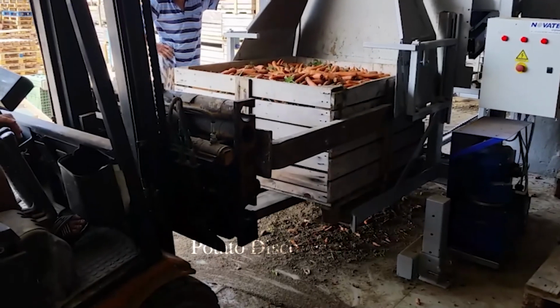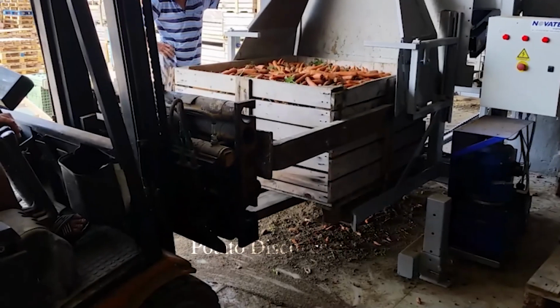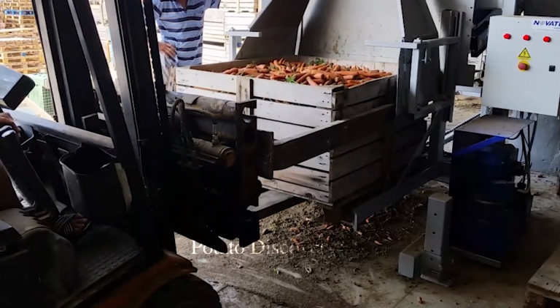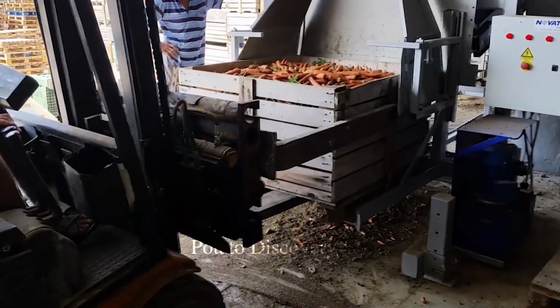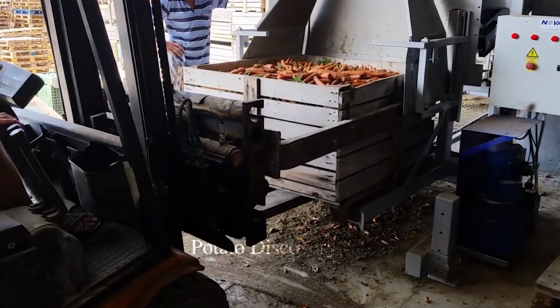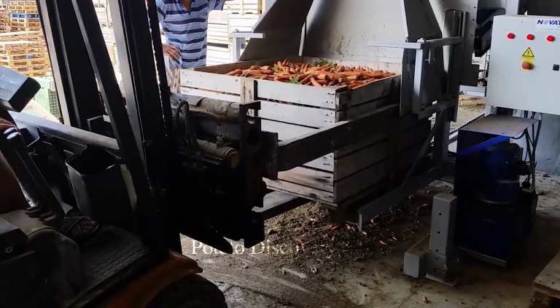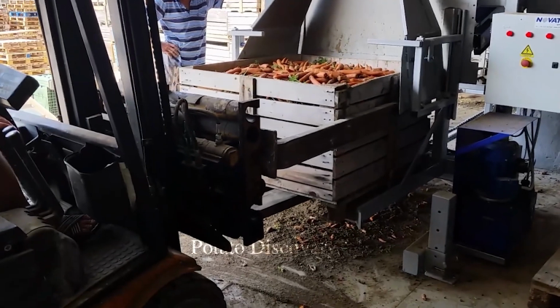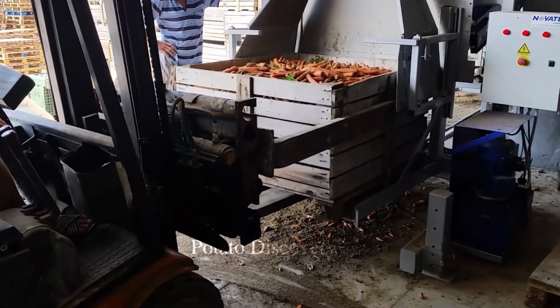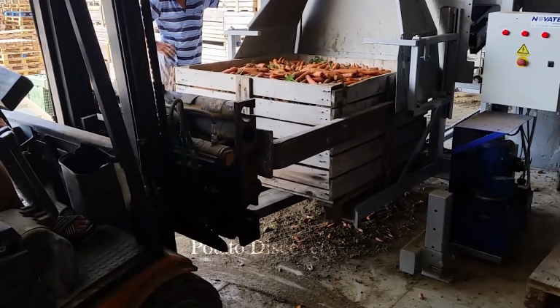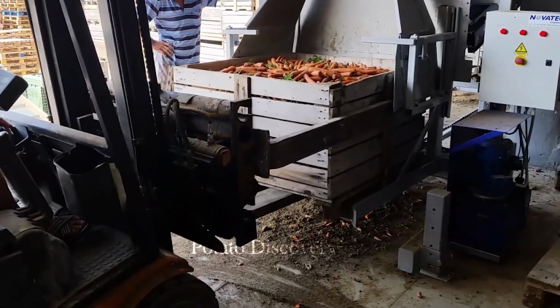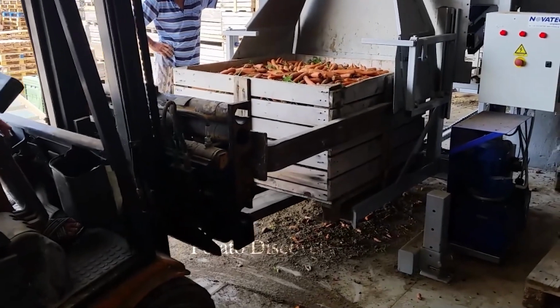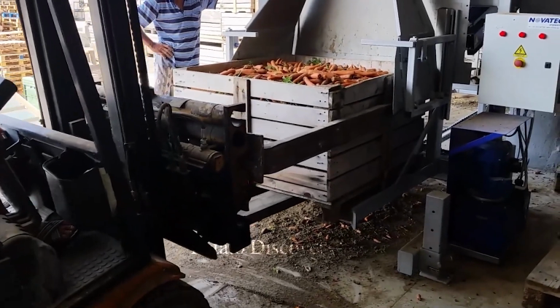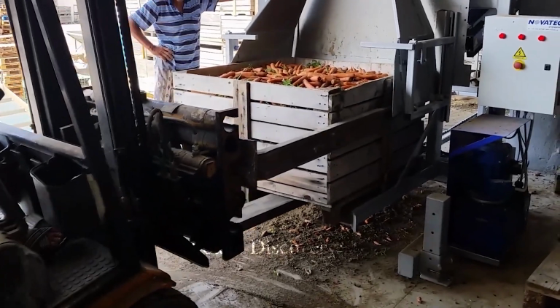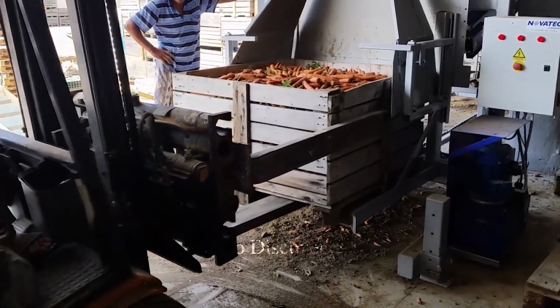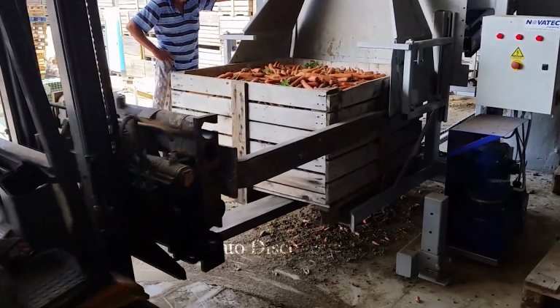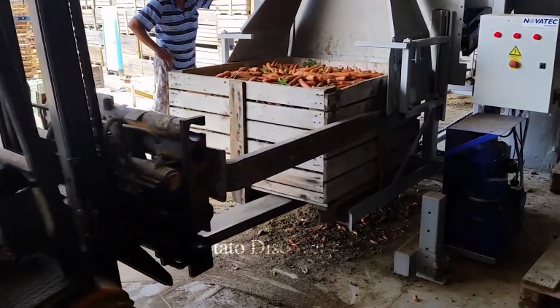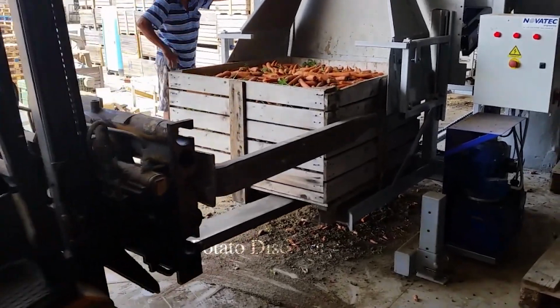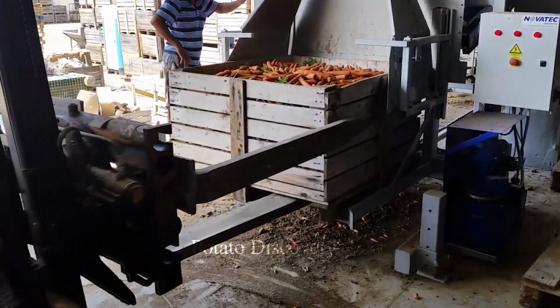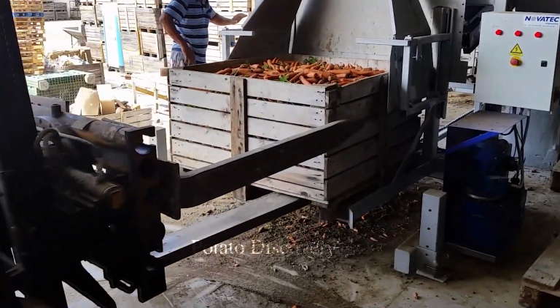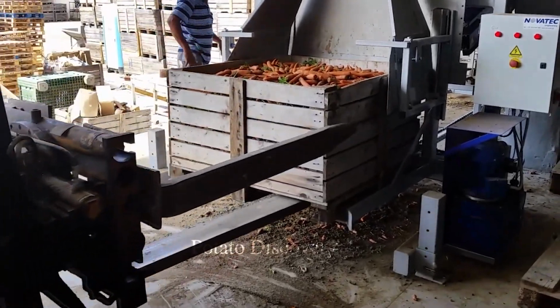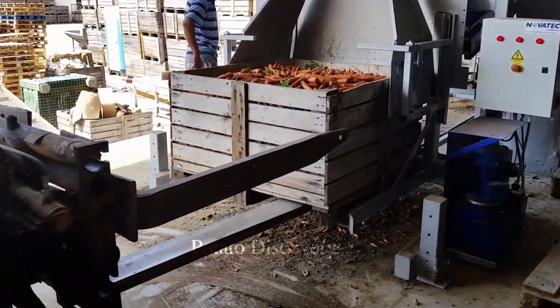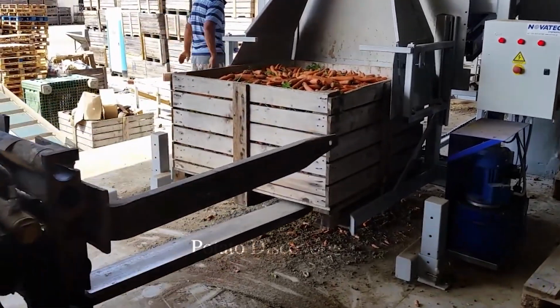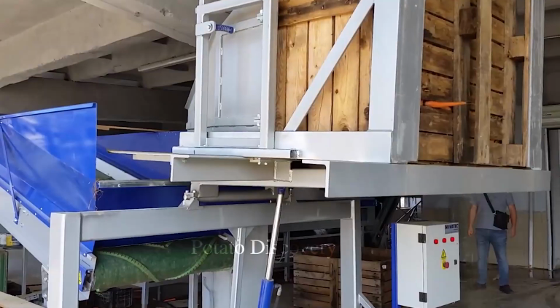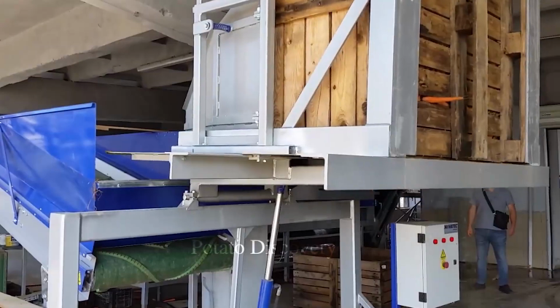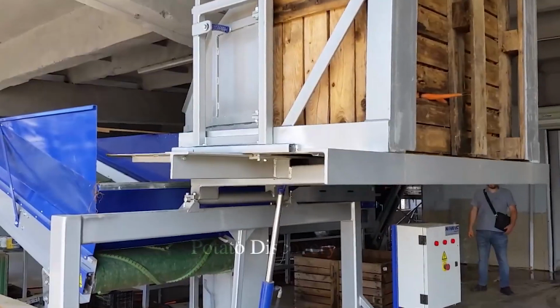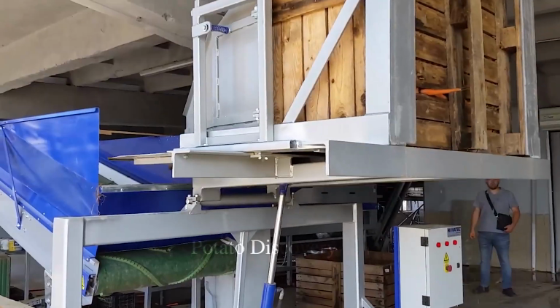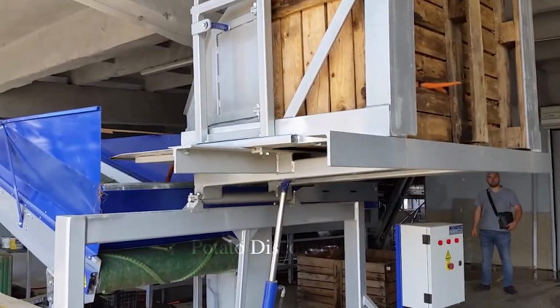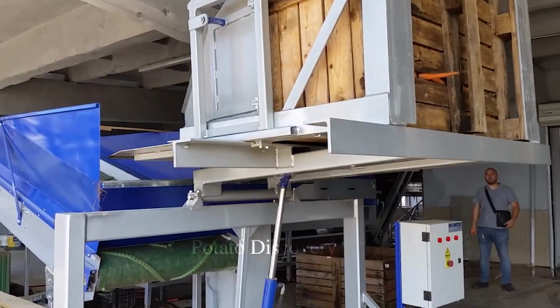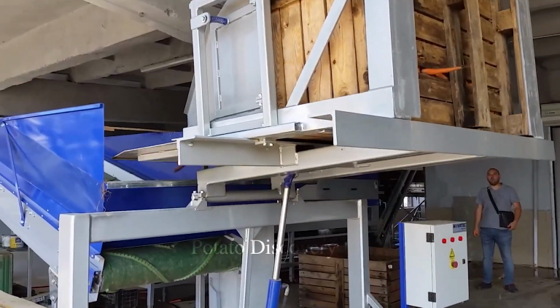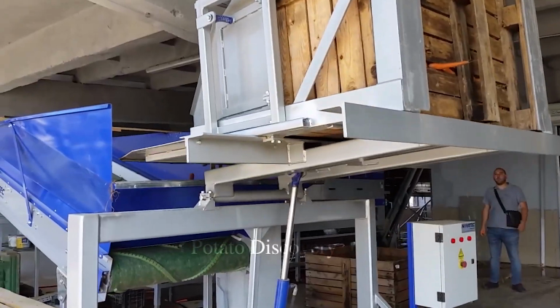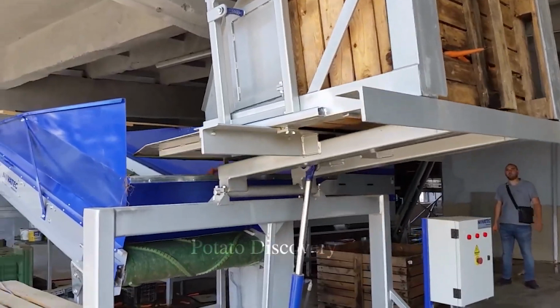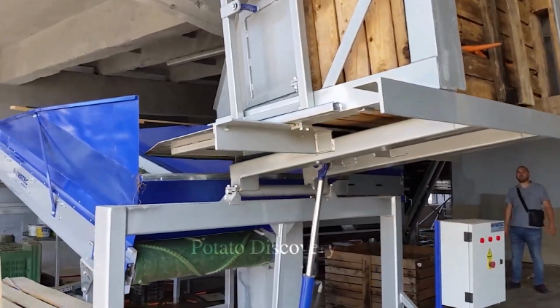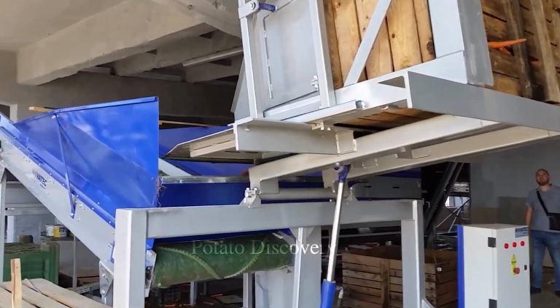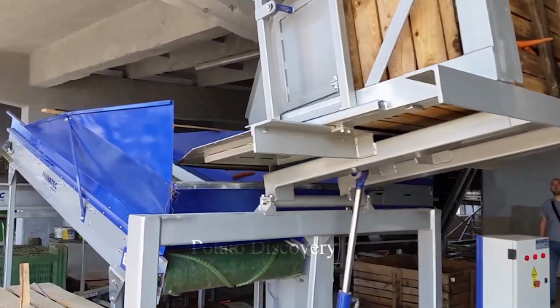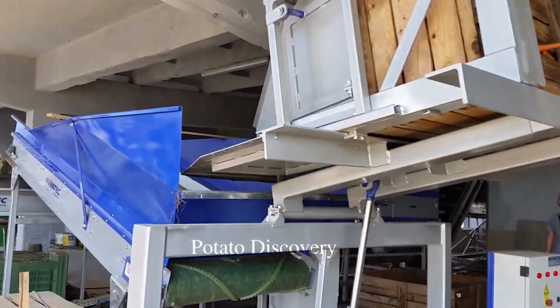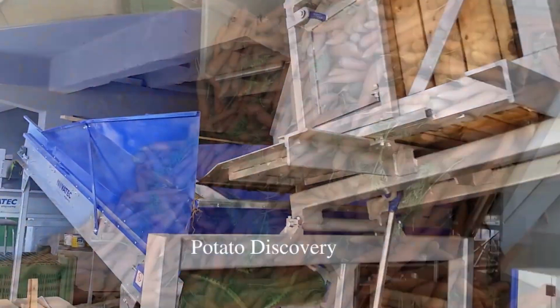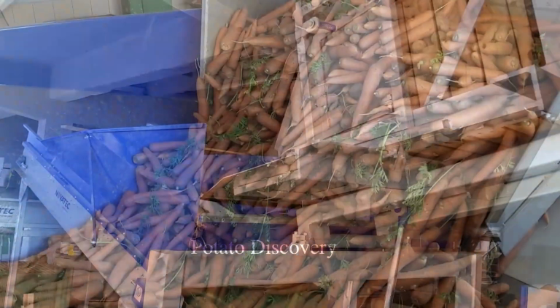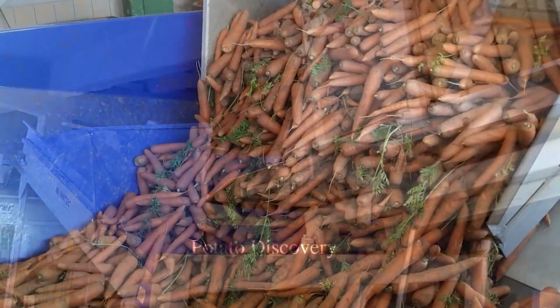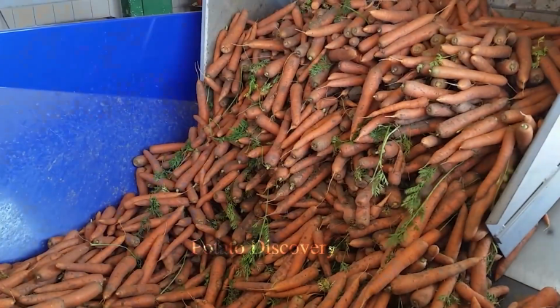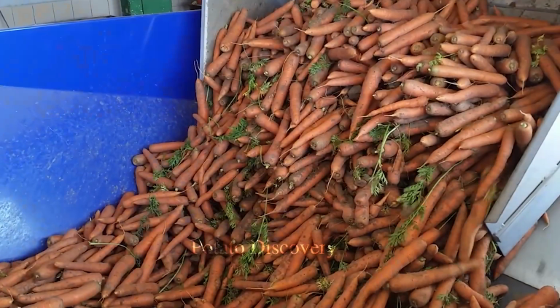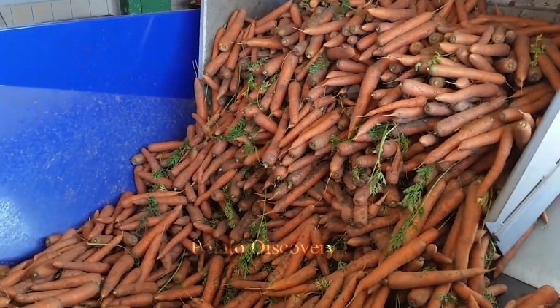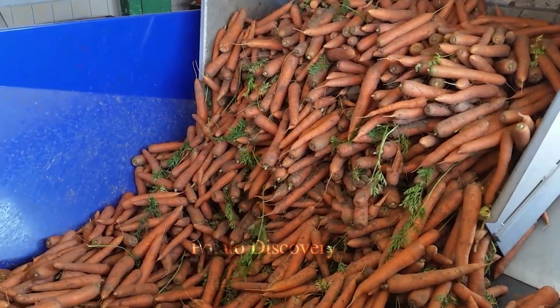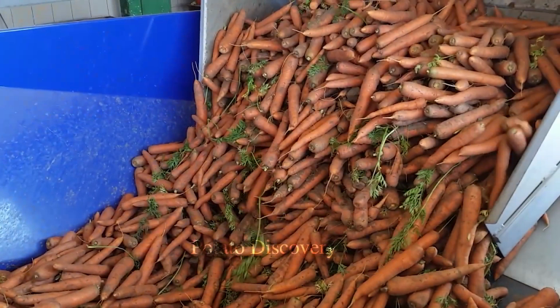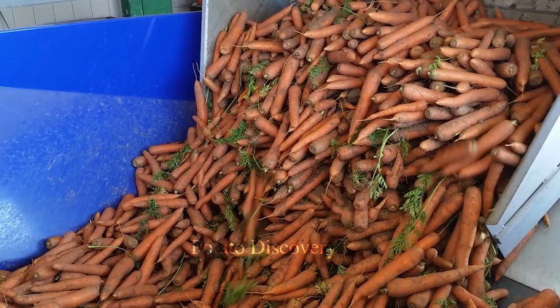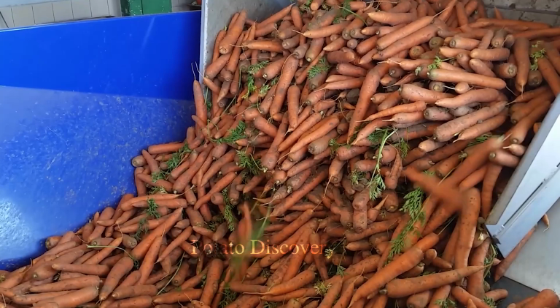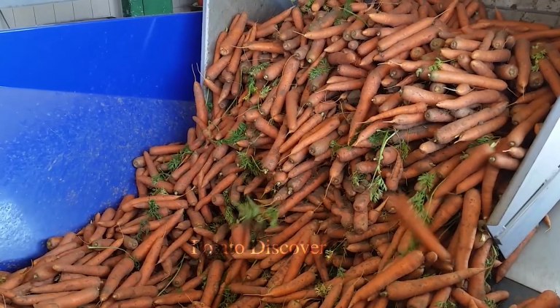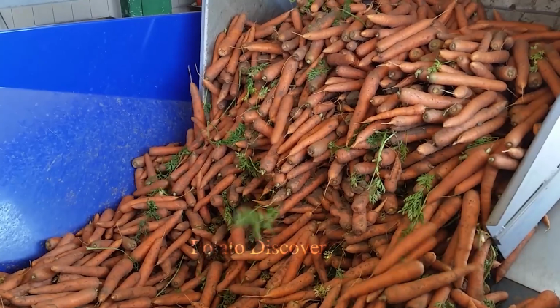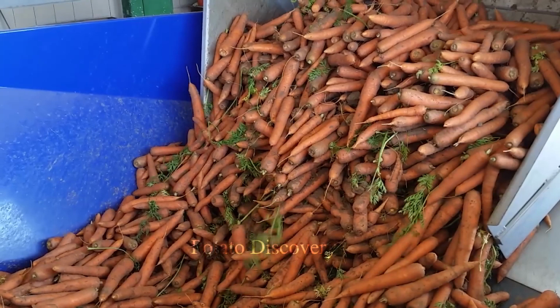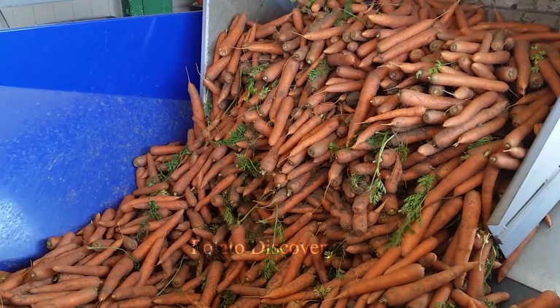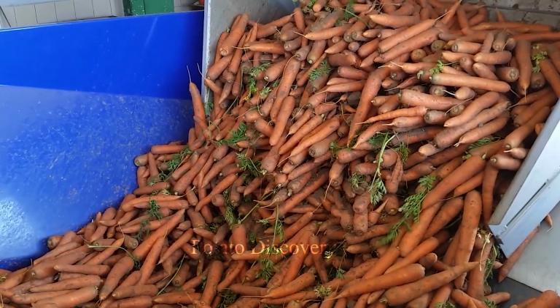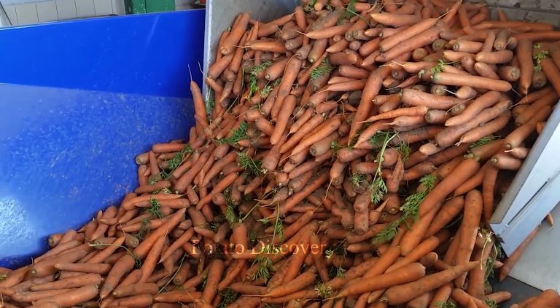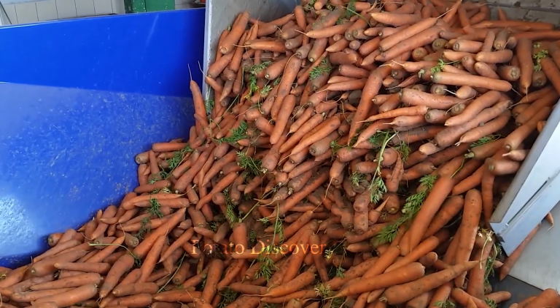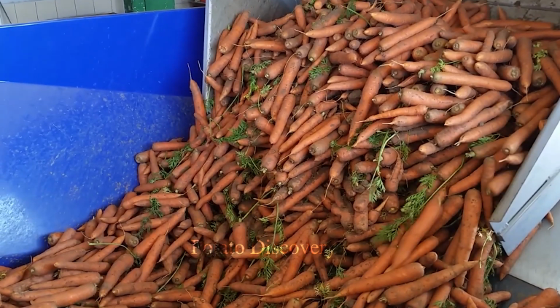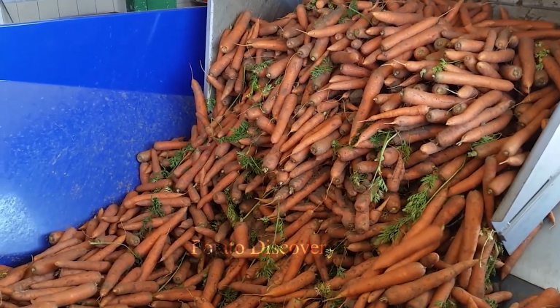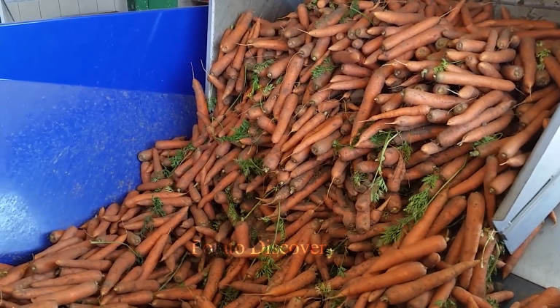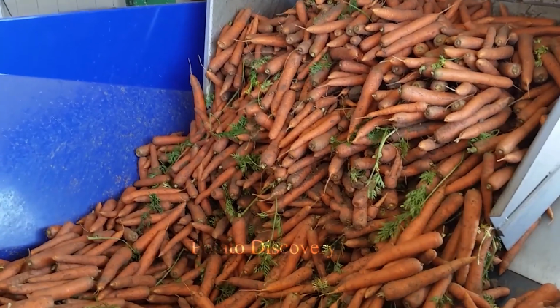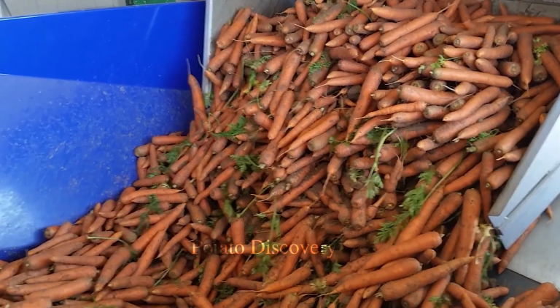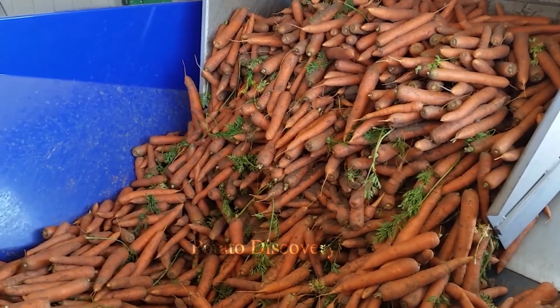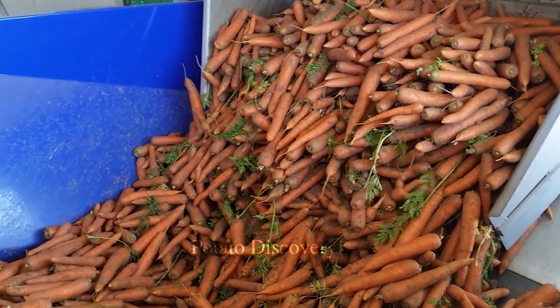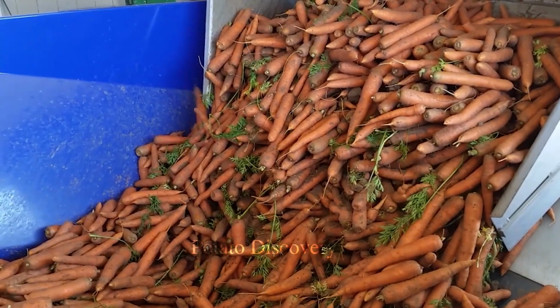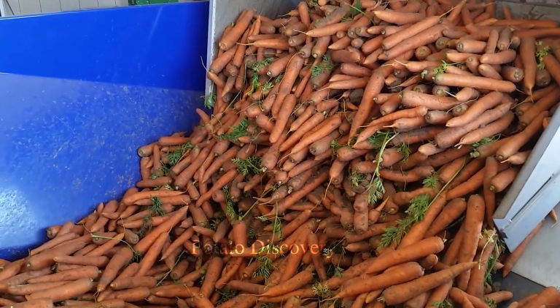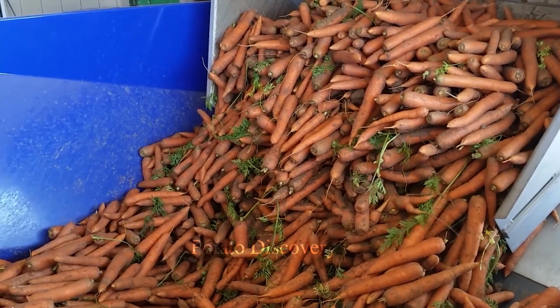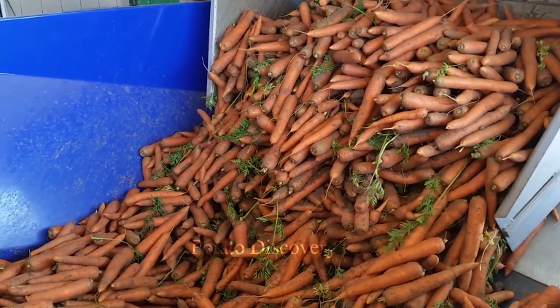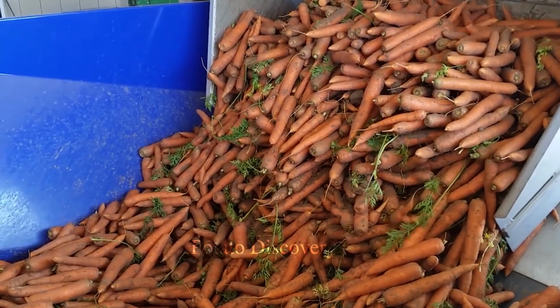After the carrots are harvested, they are brought to the processing plant. All the carrots will be transported in sealed containers.